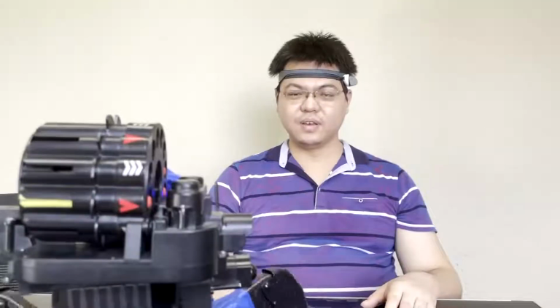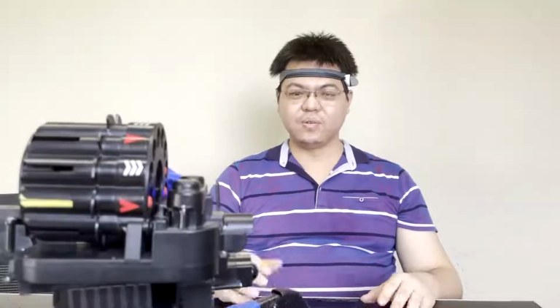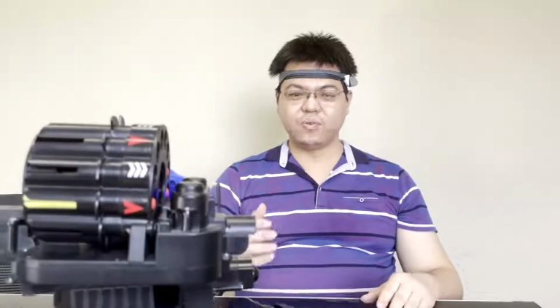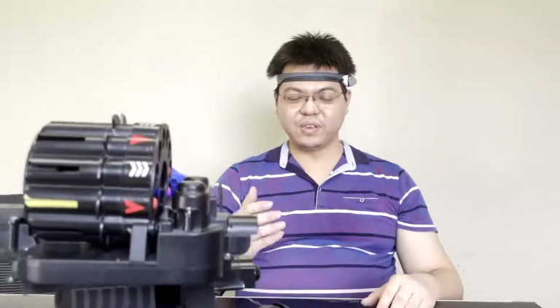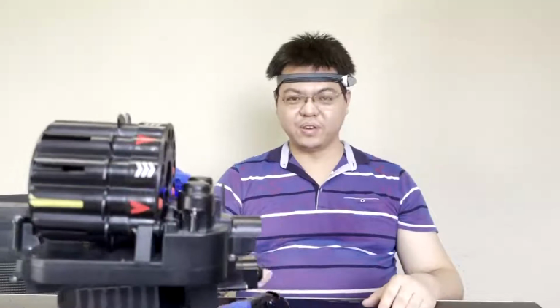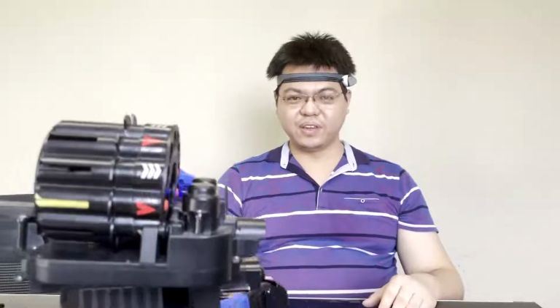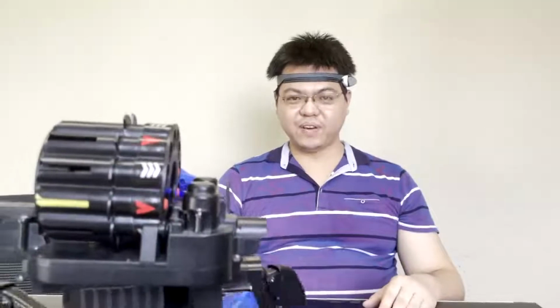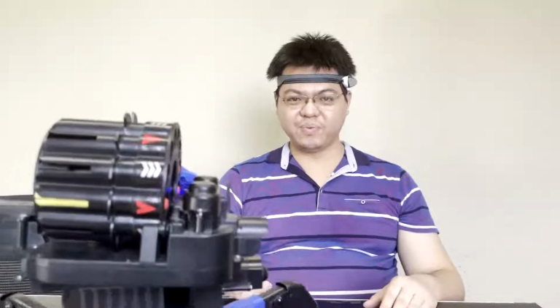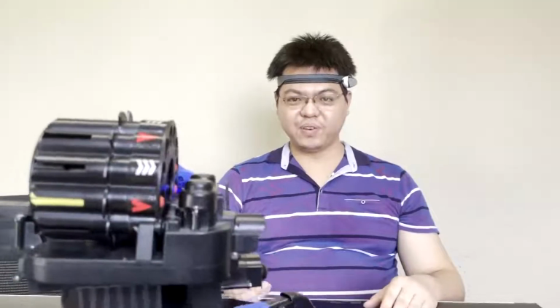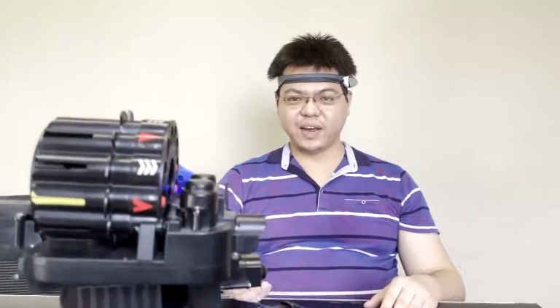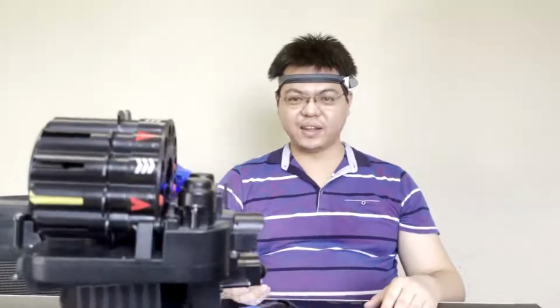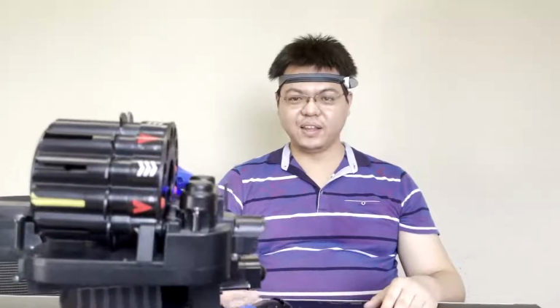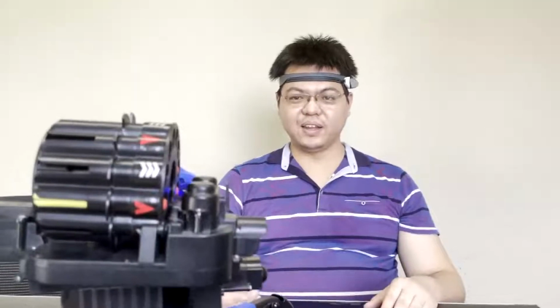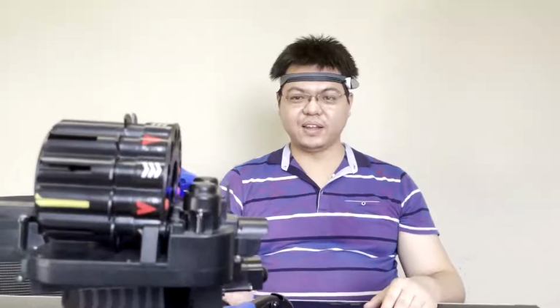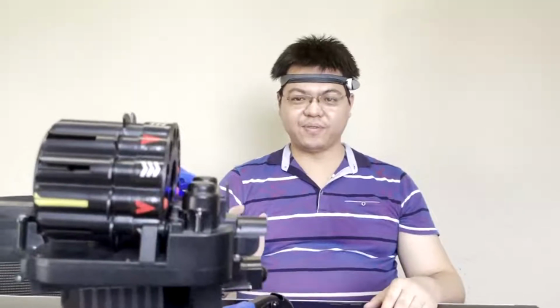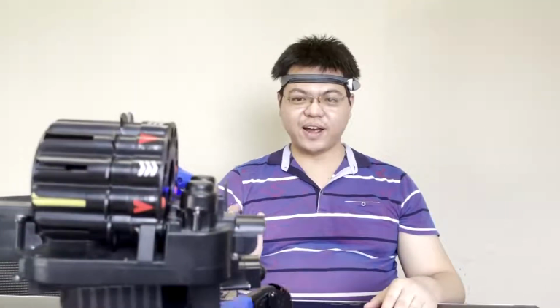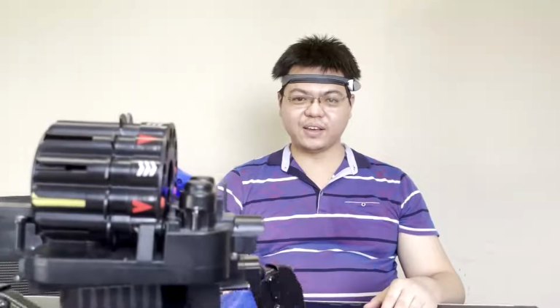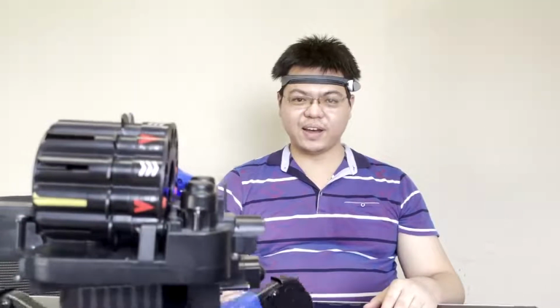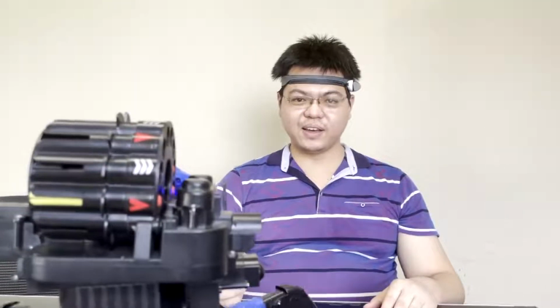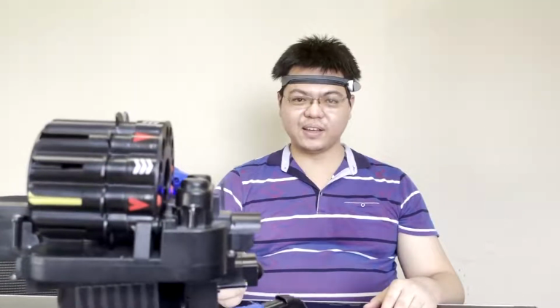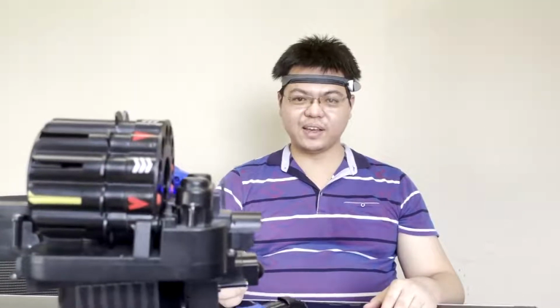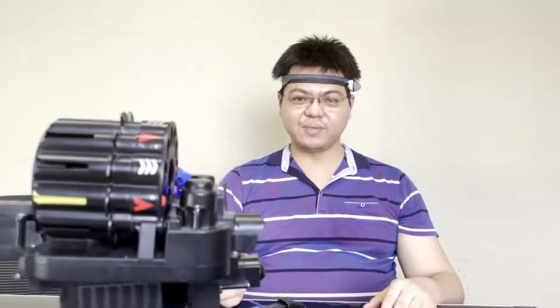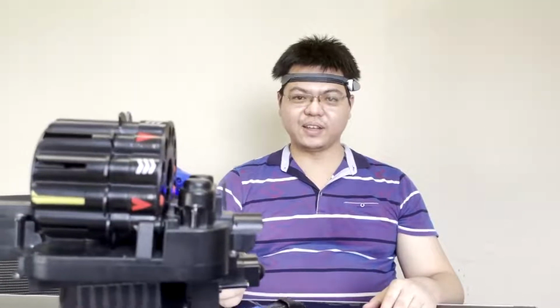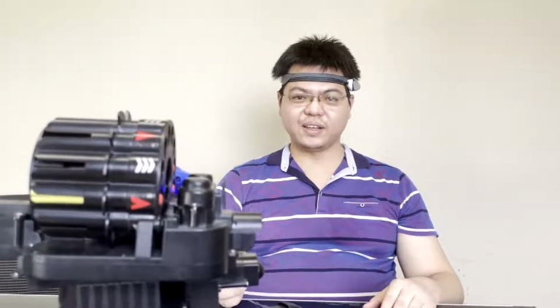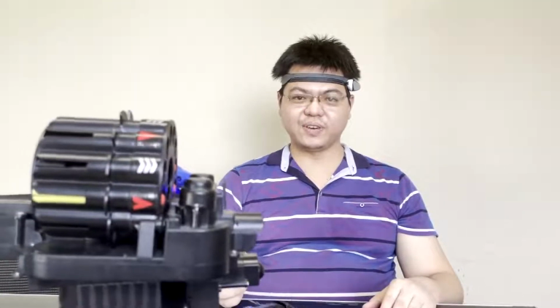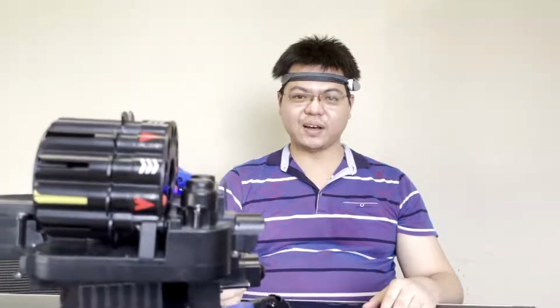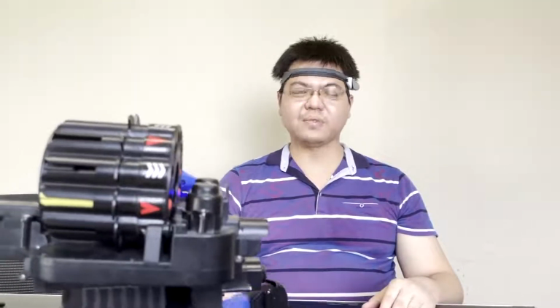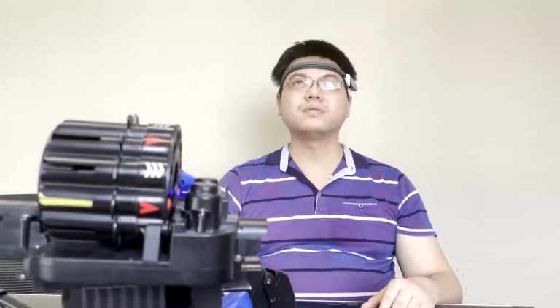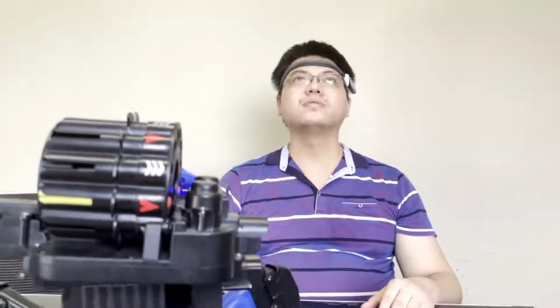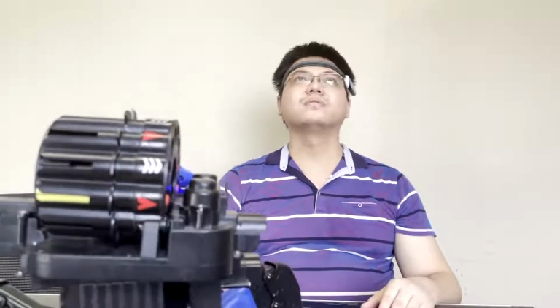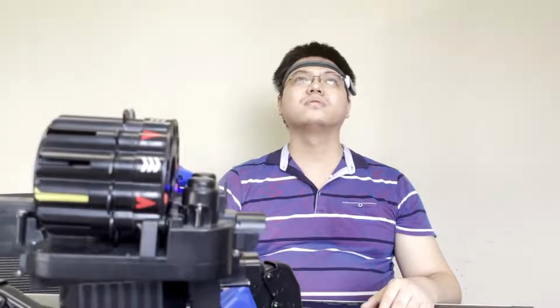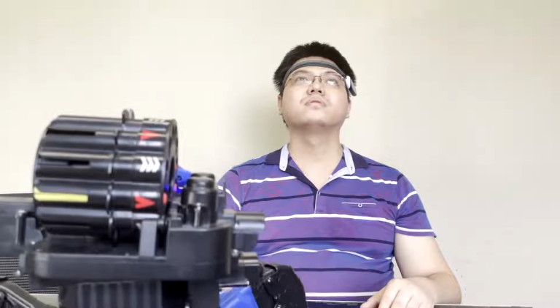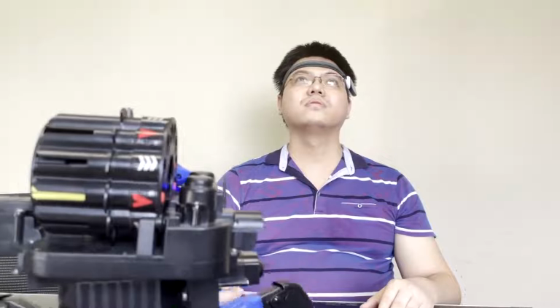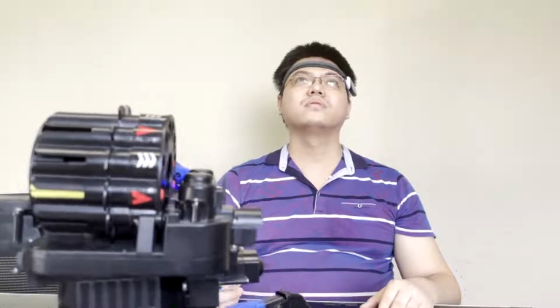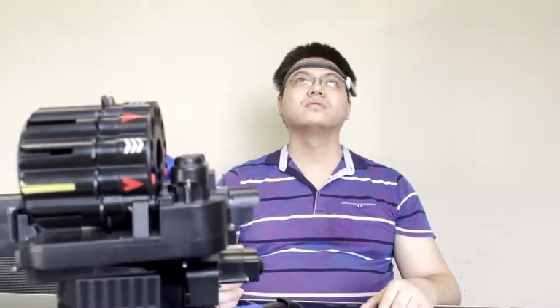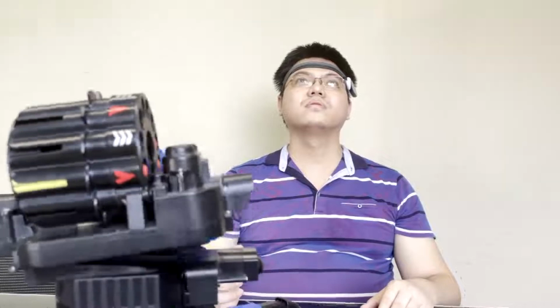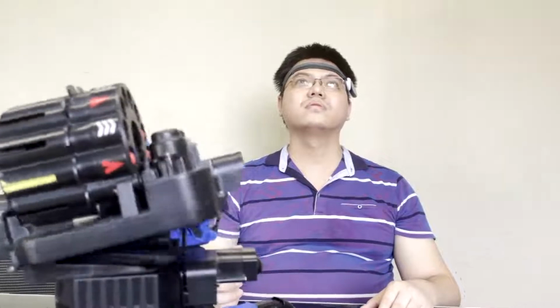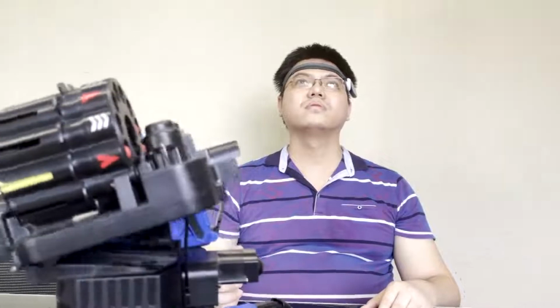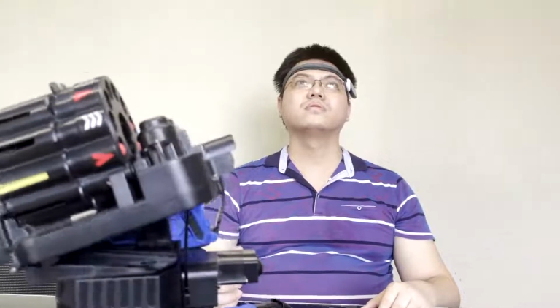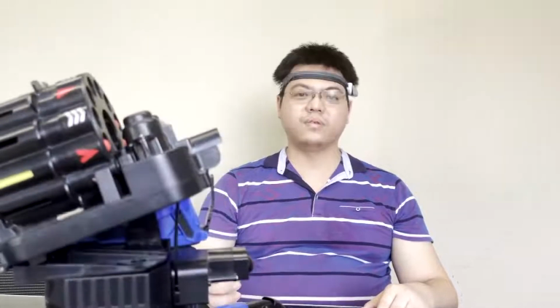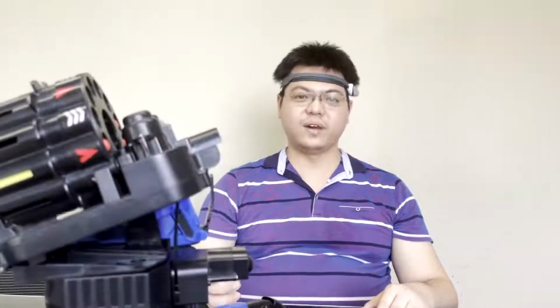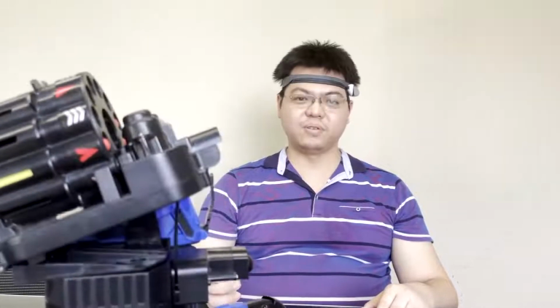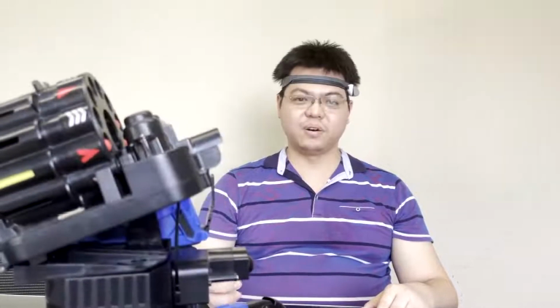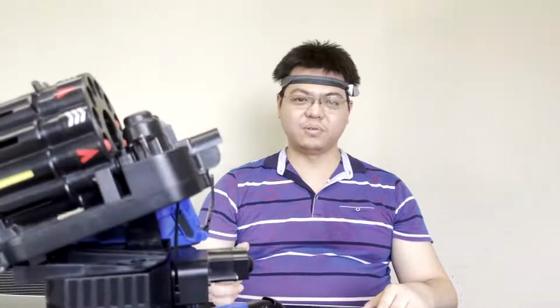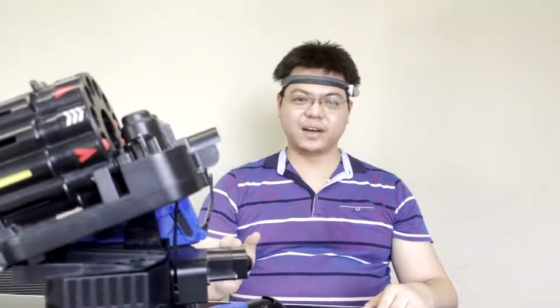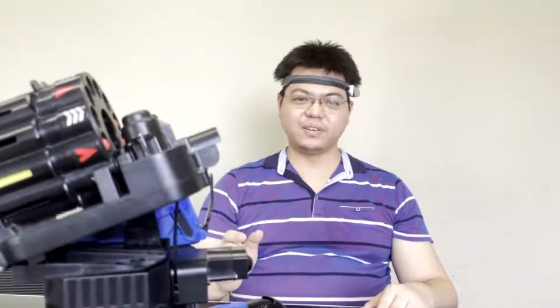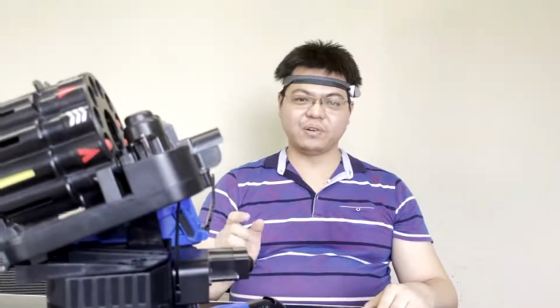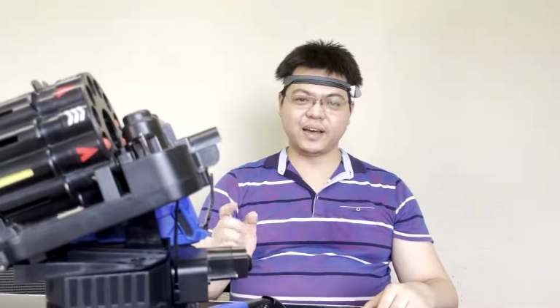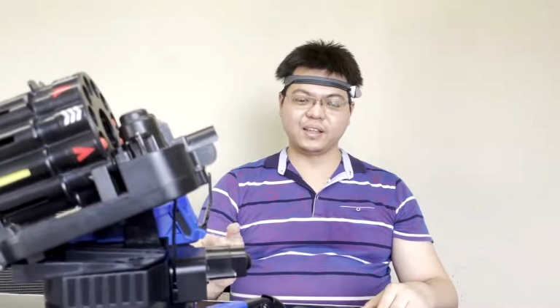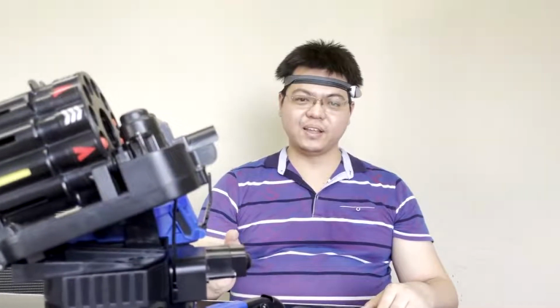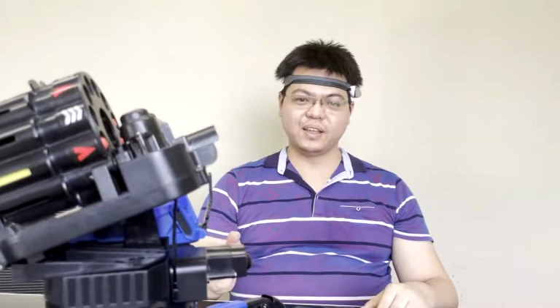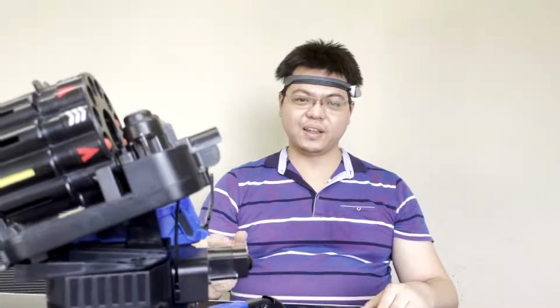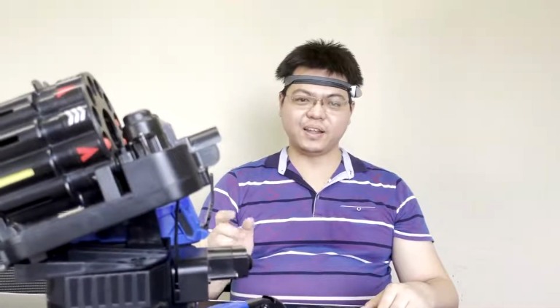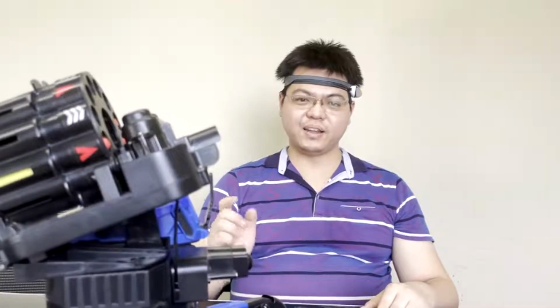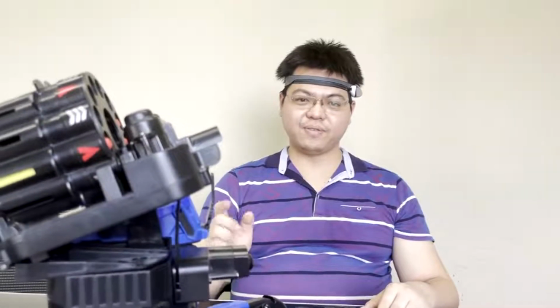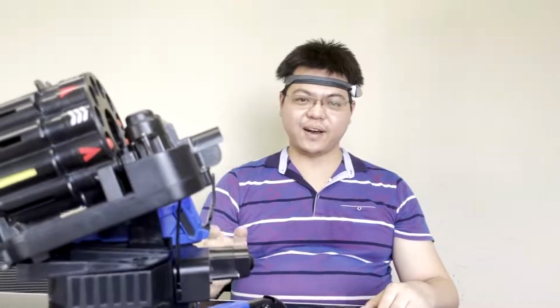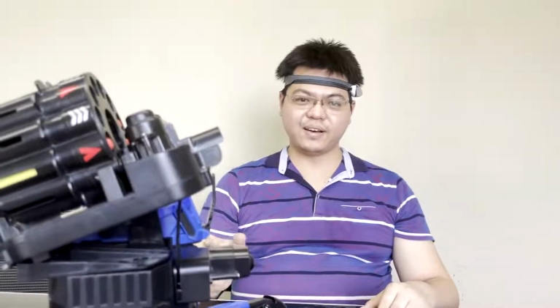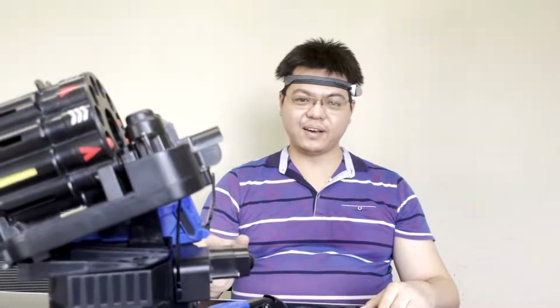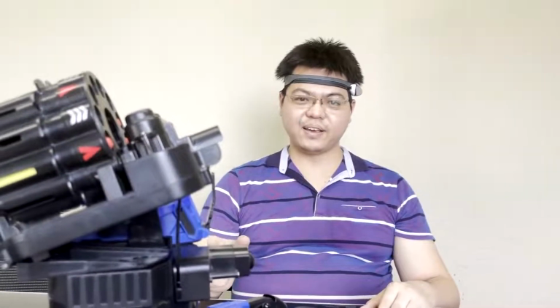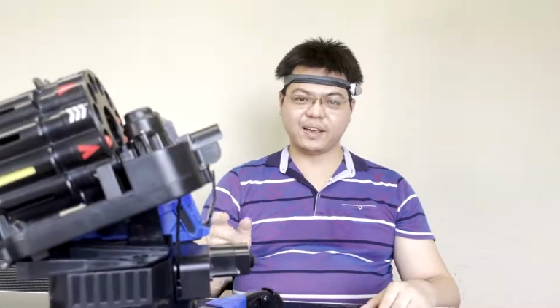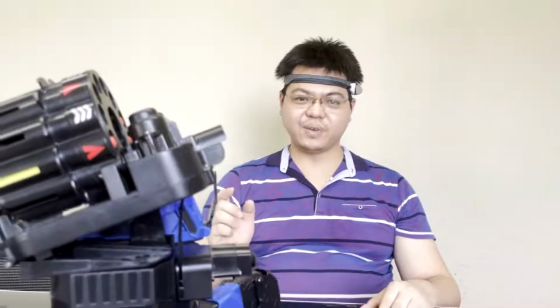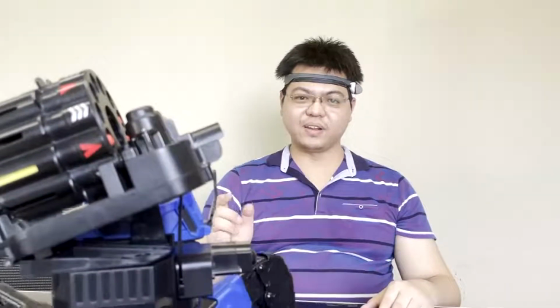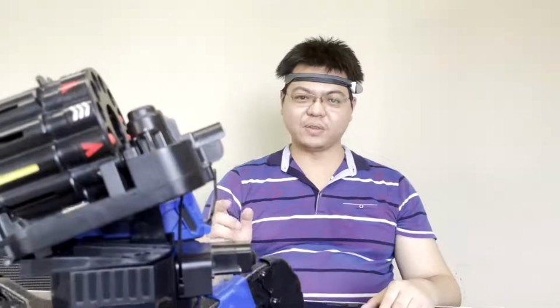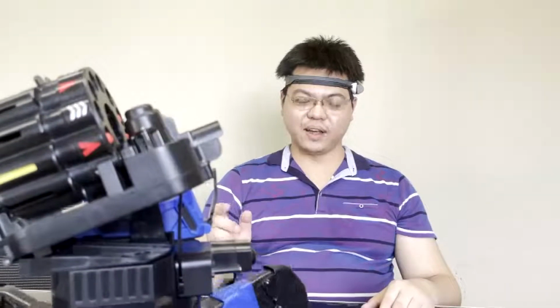When you lift up your head, the firing gun can be lifted up. When you lower down your head, then the firing gun can be lowered down.